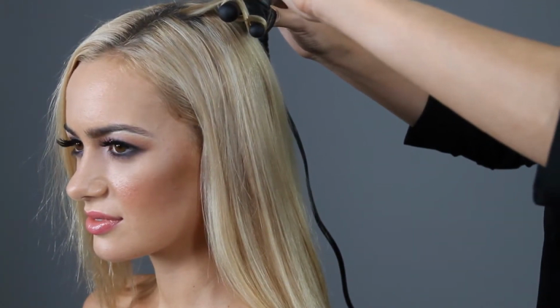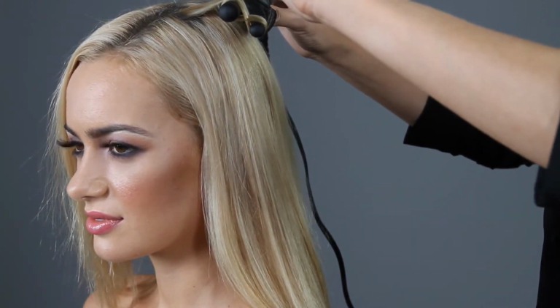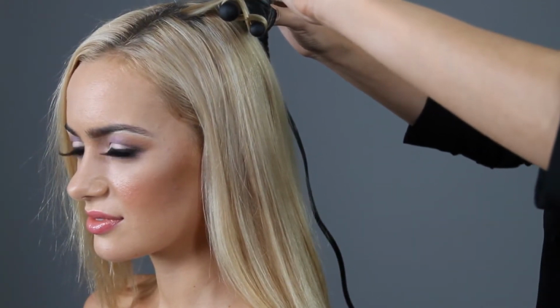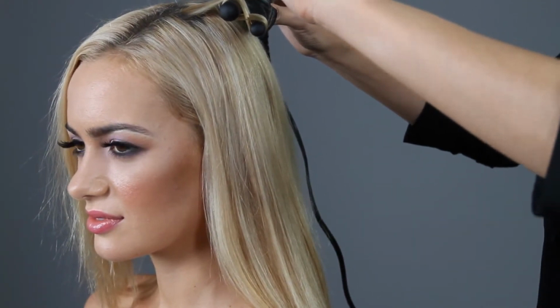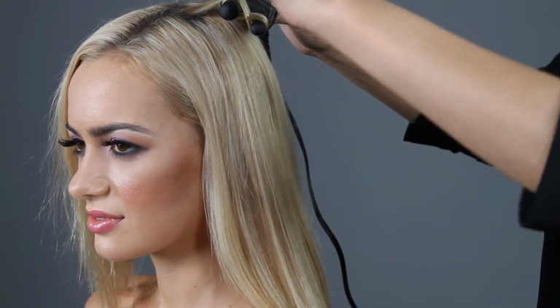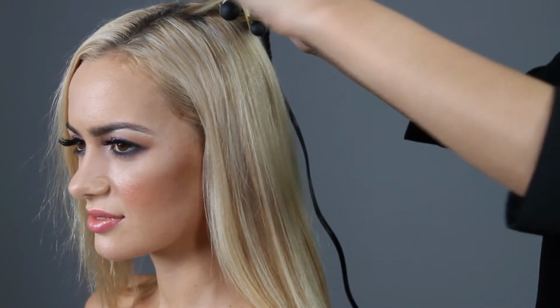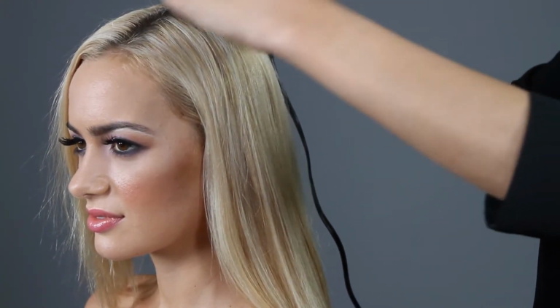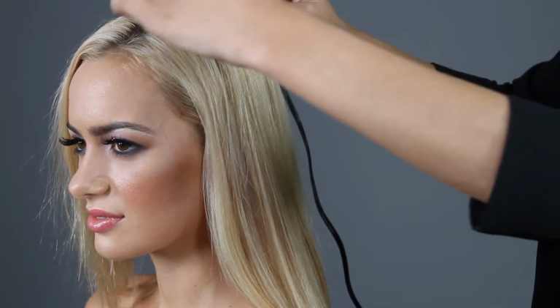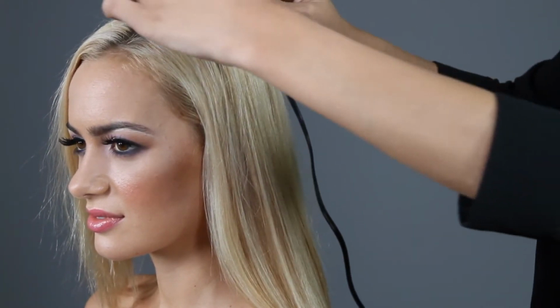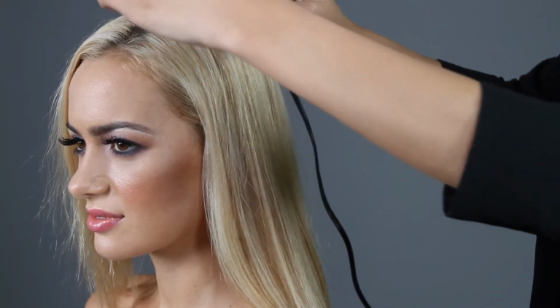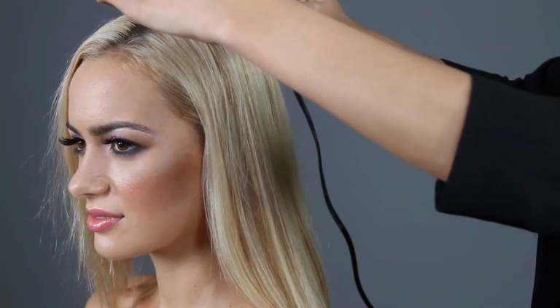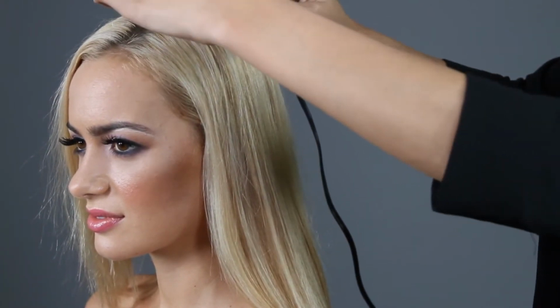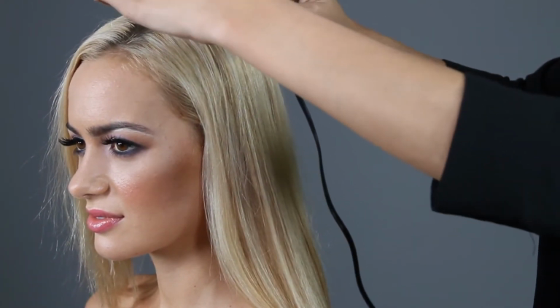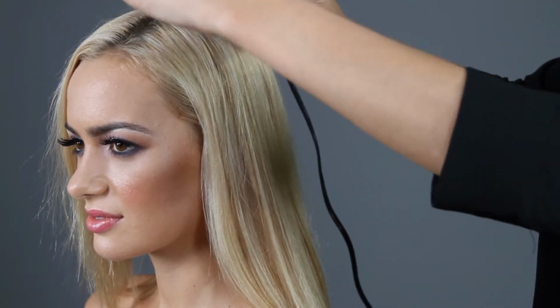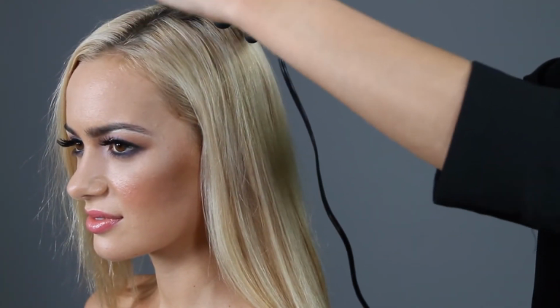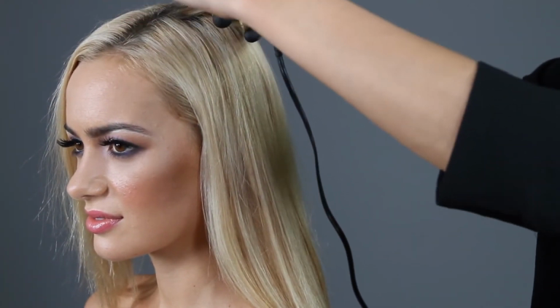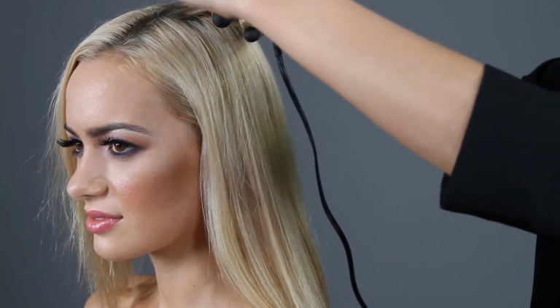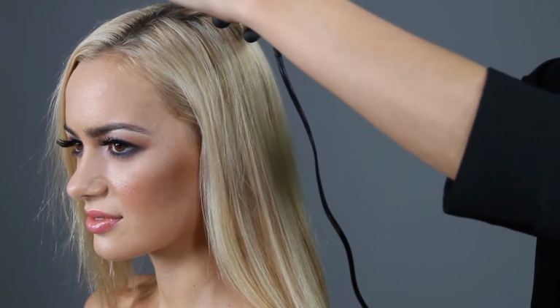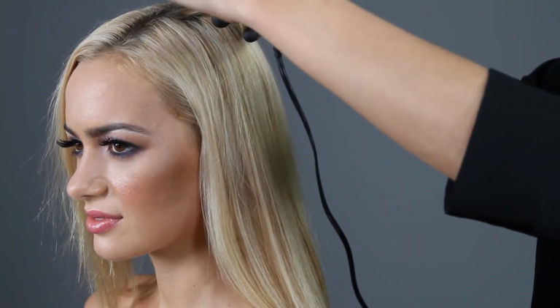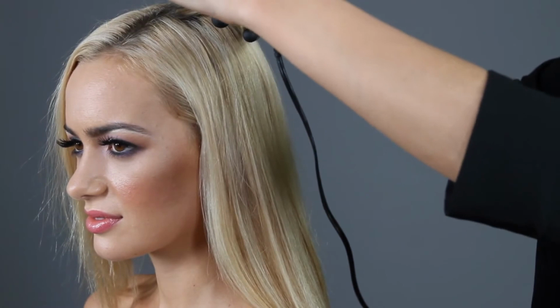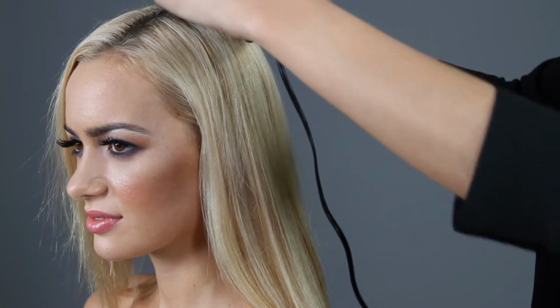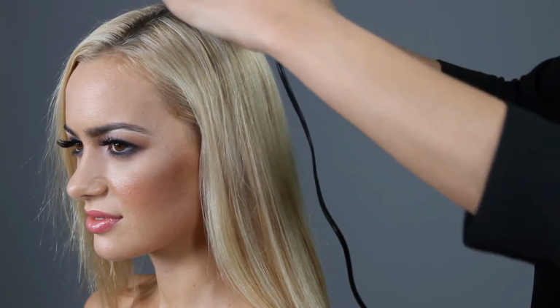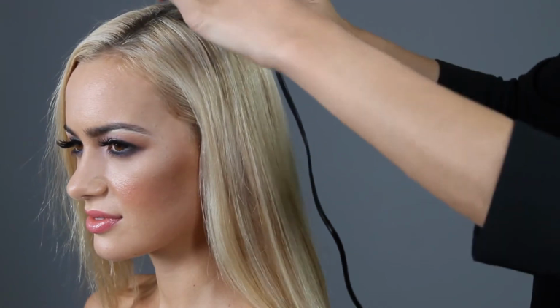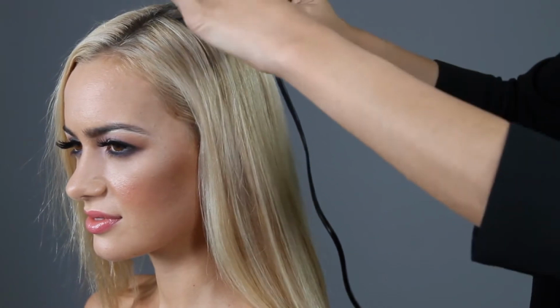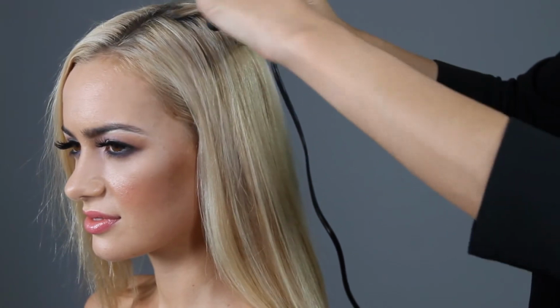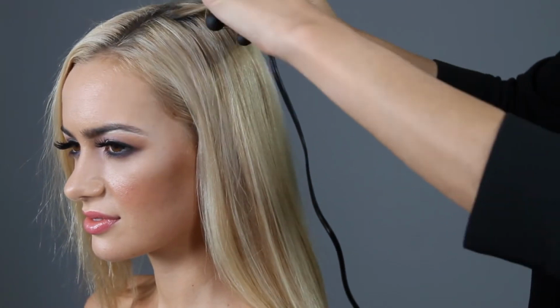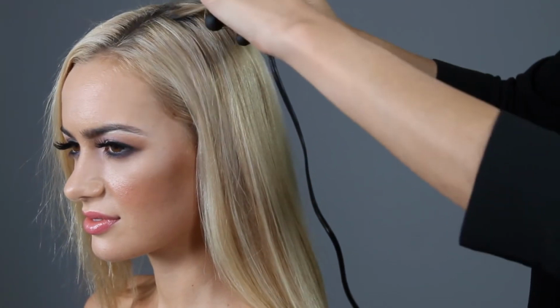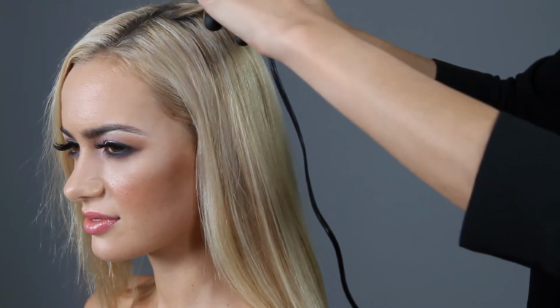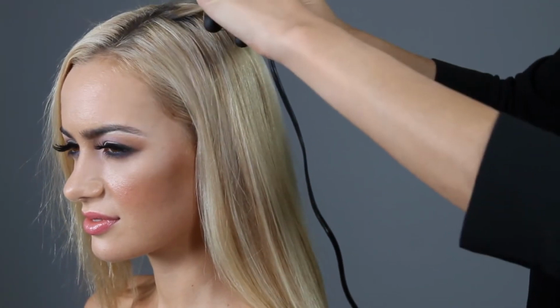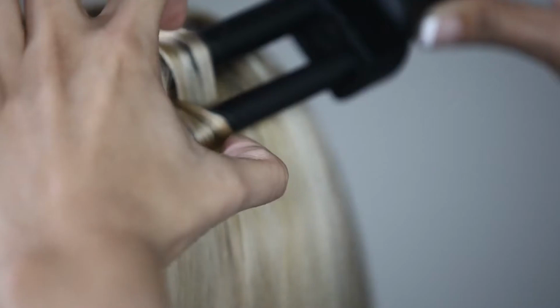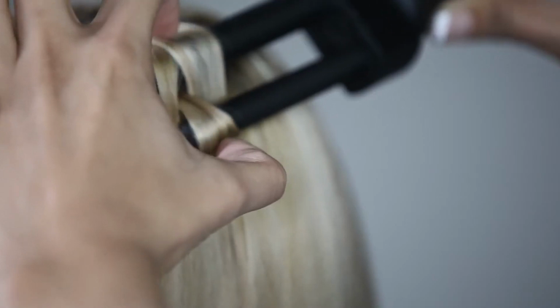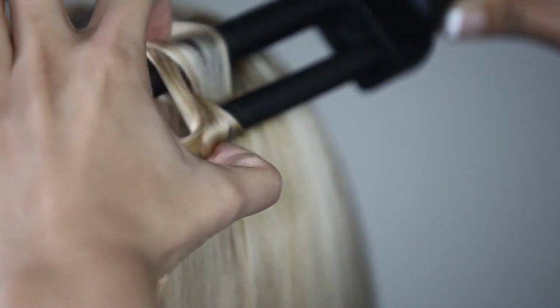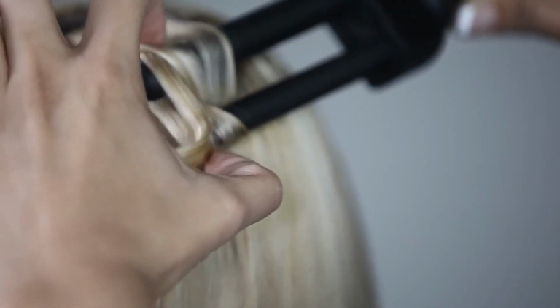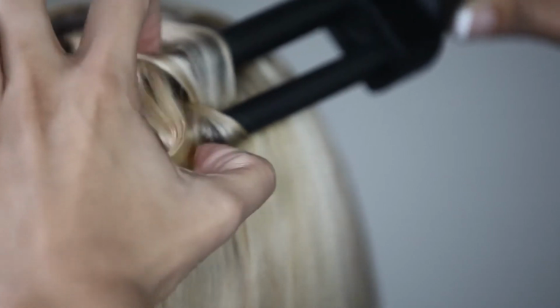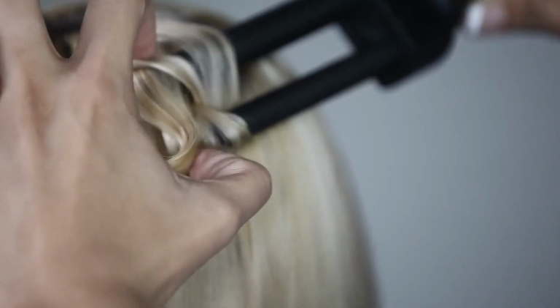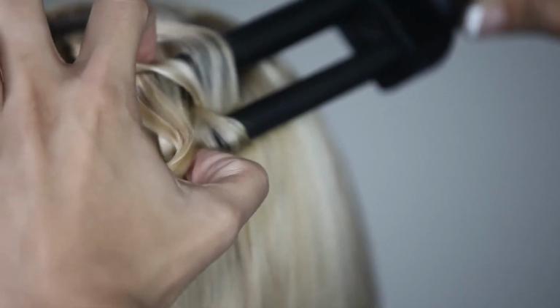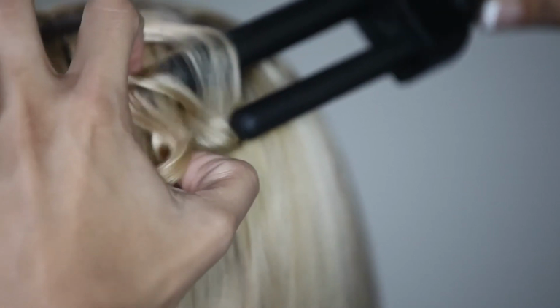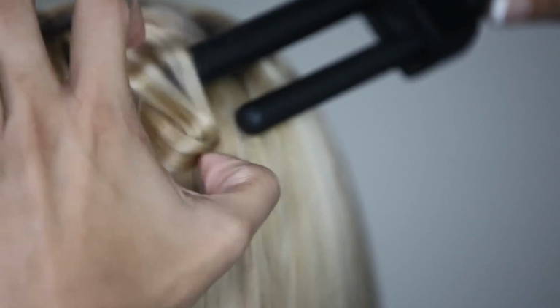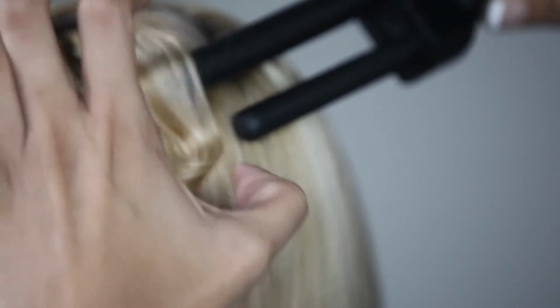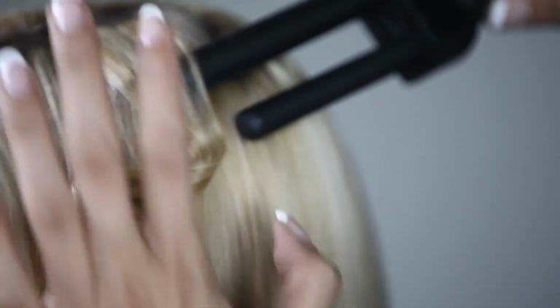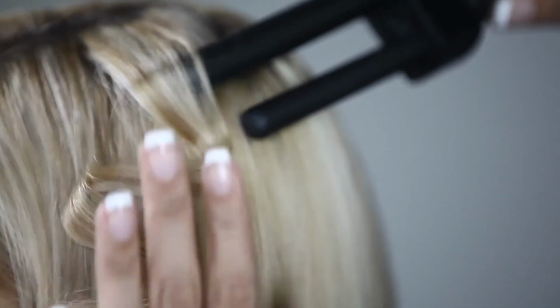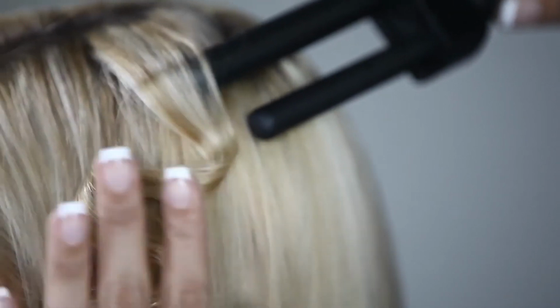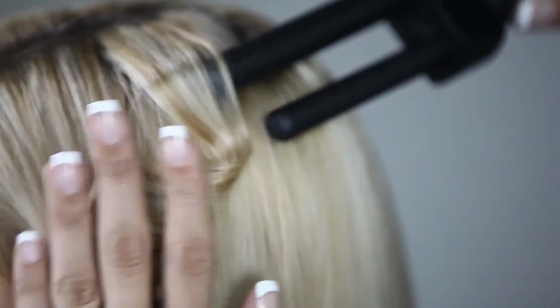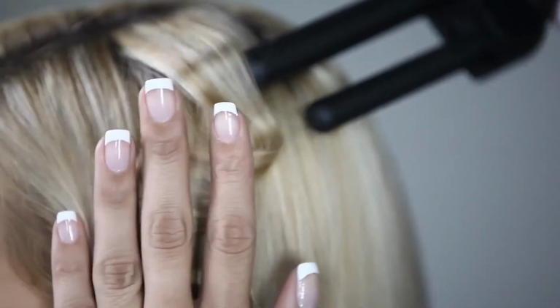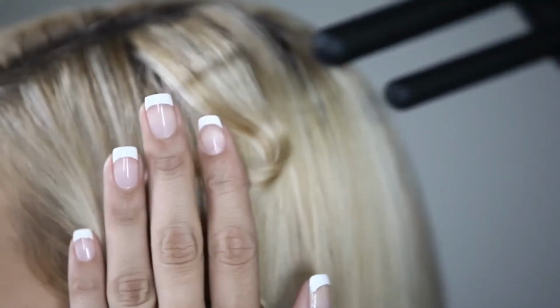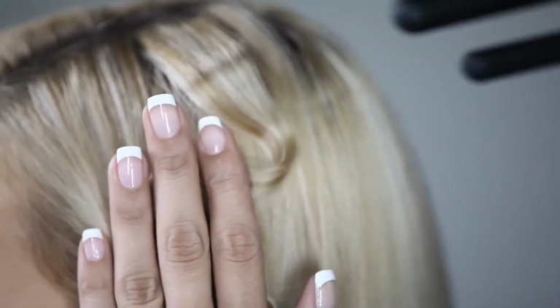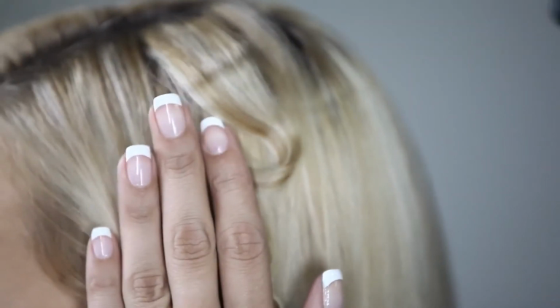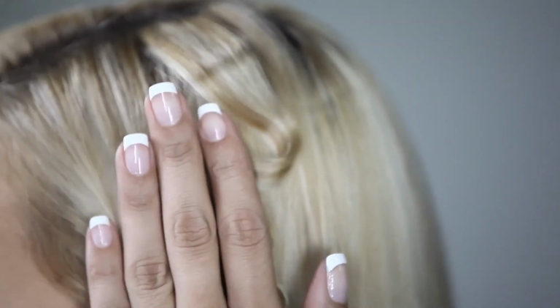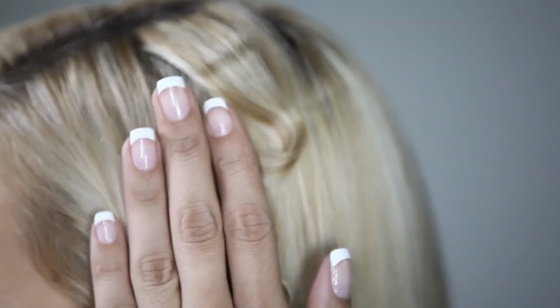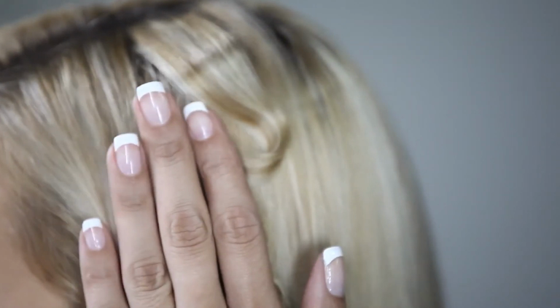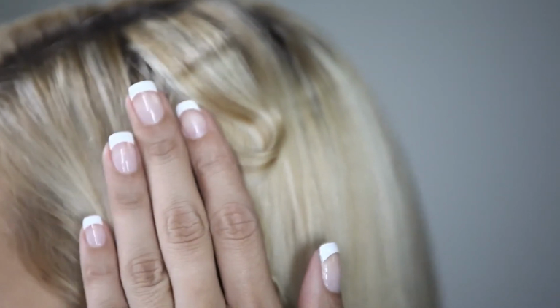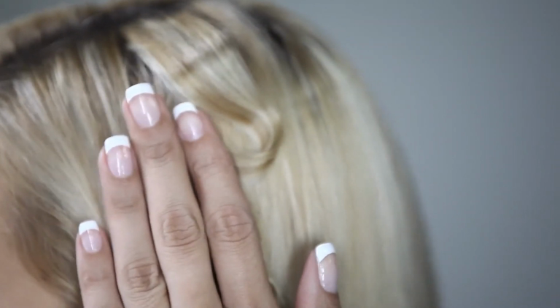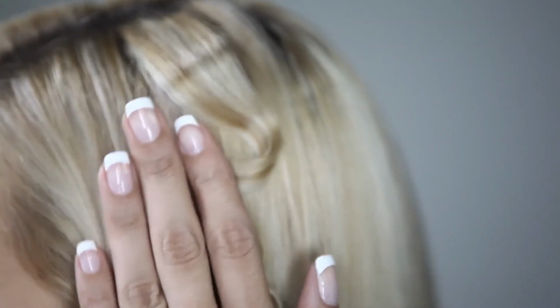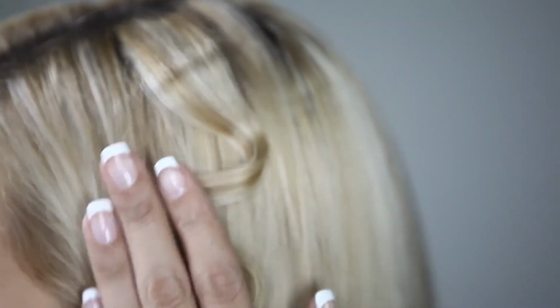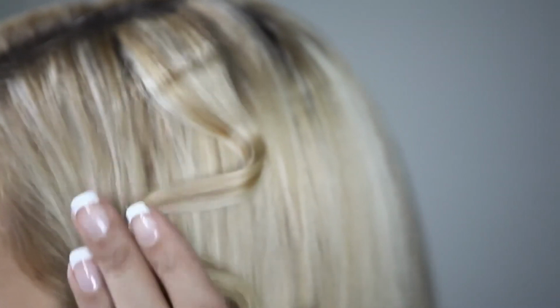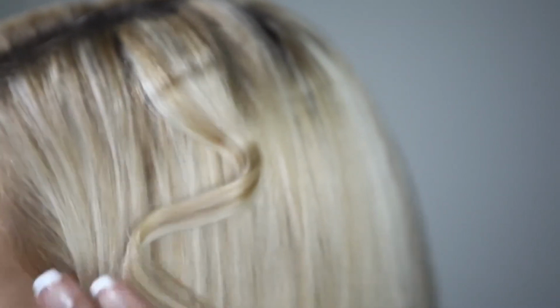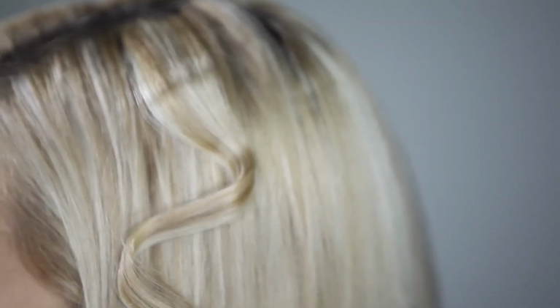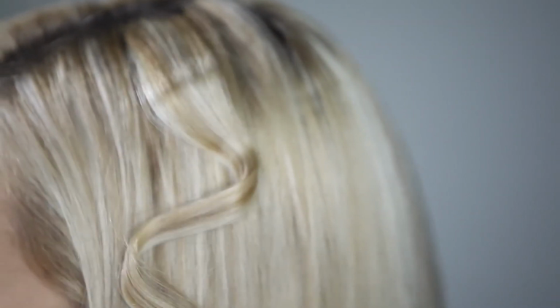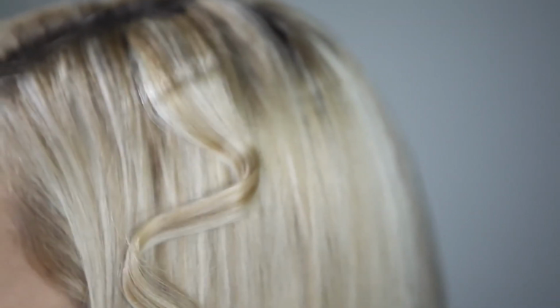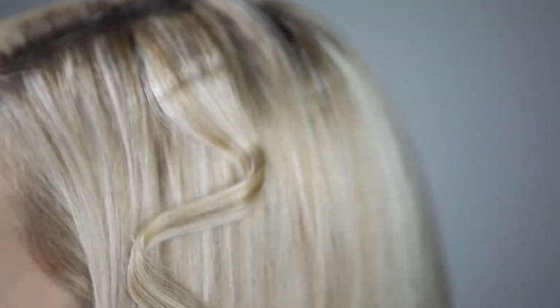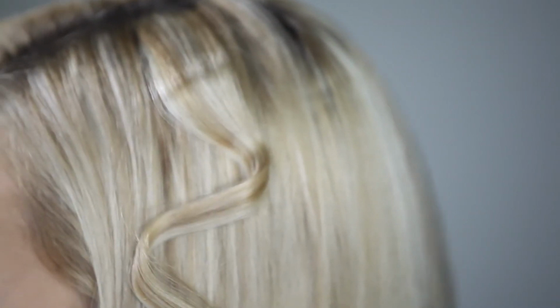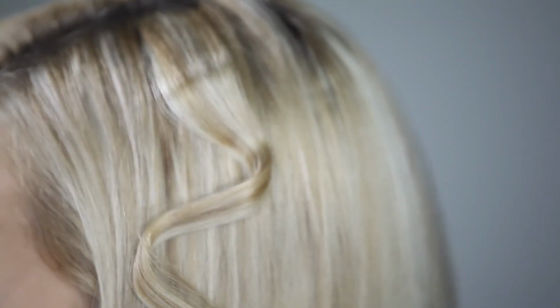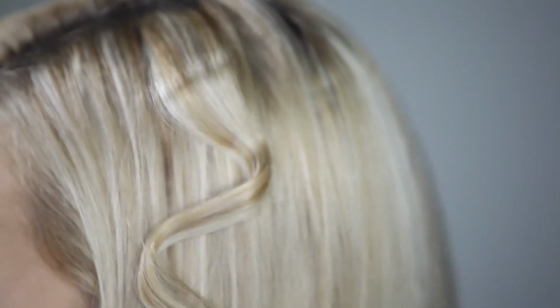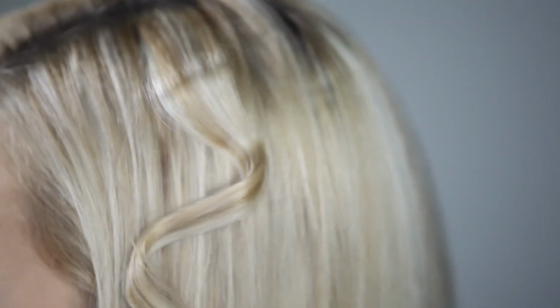Hold for five to seven seconds. Release the hair at the tip. Slide the iron back towards the root.